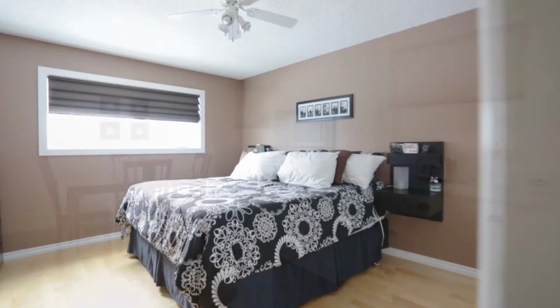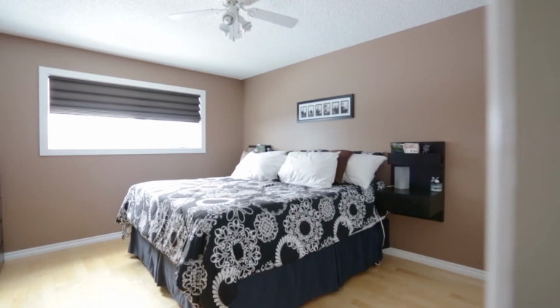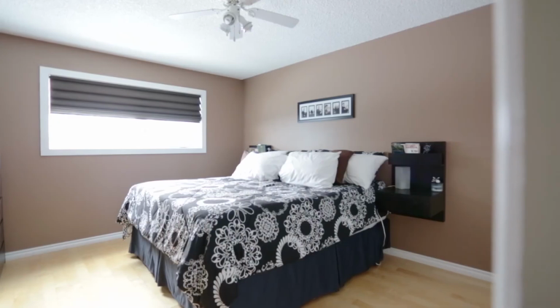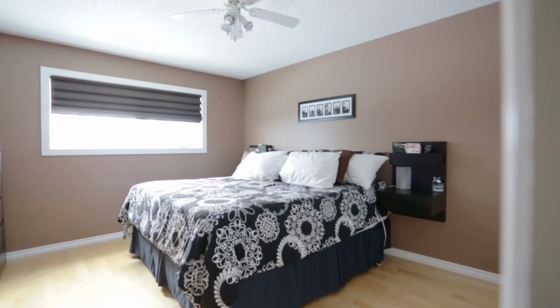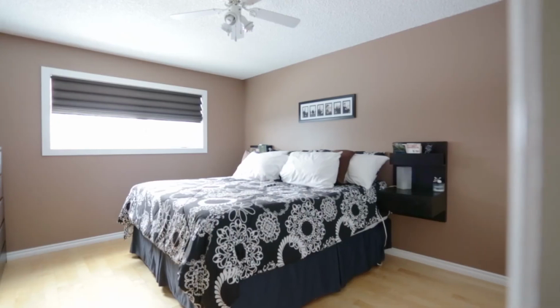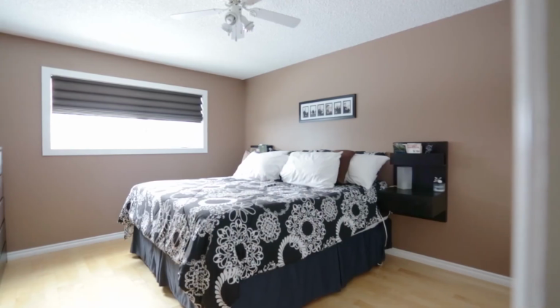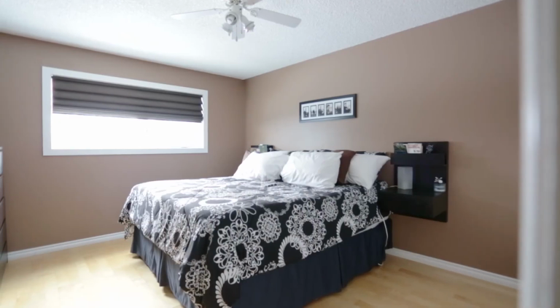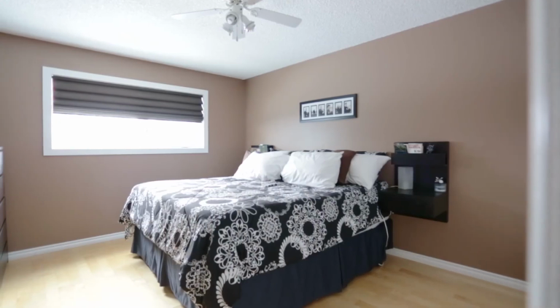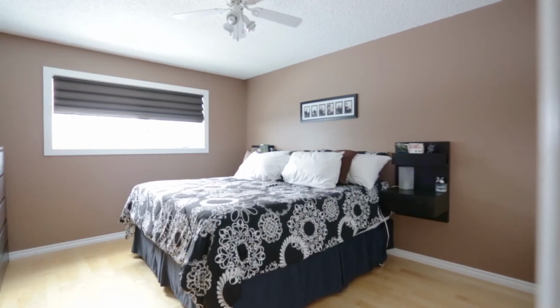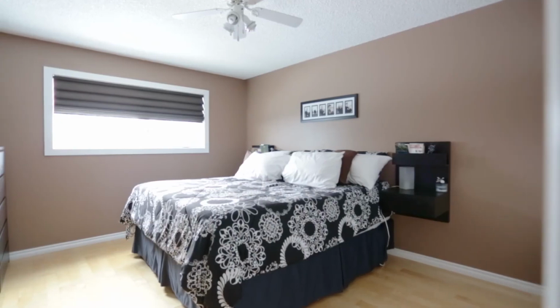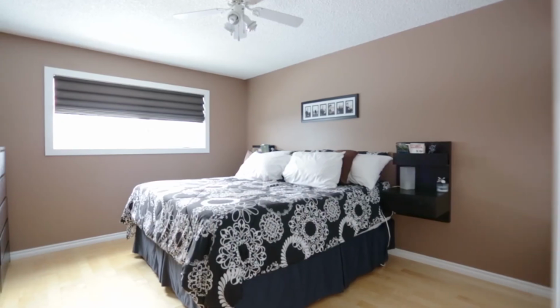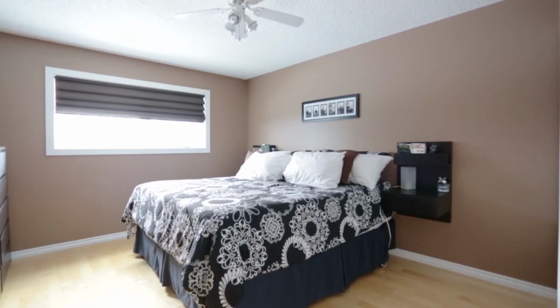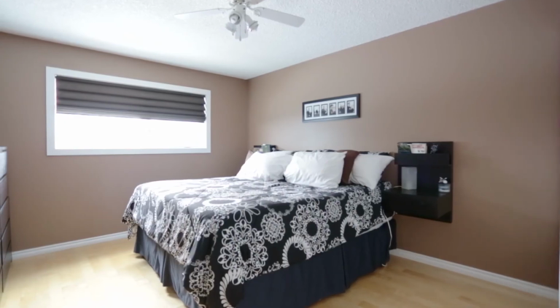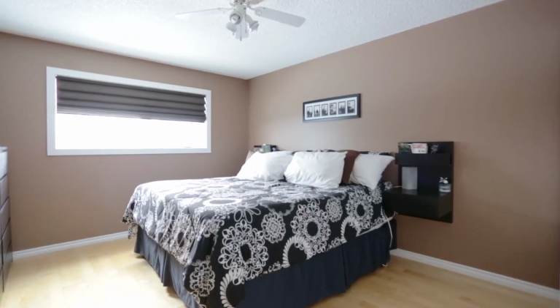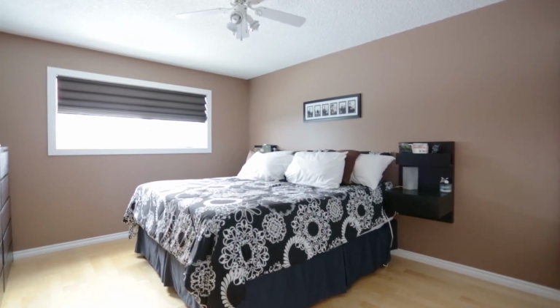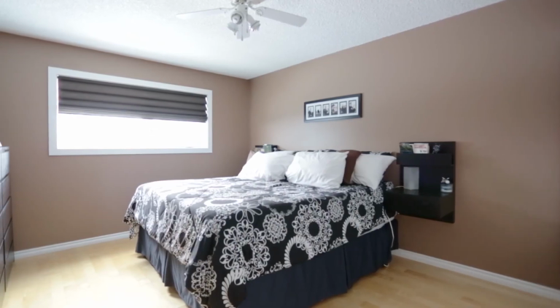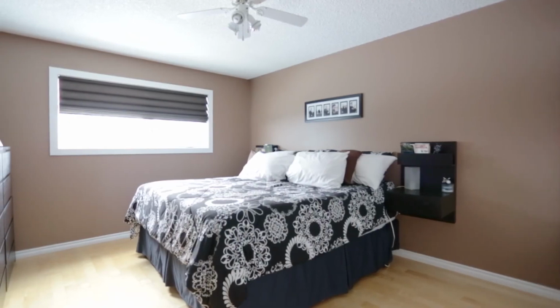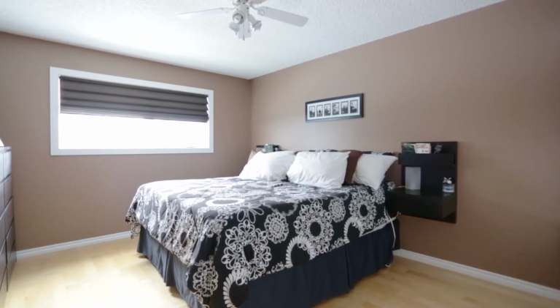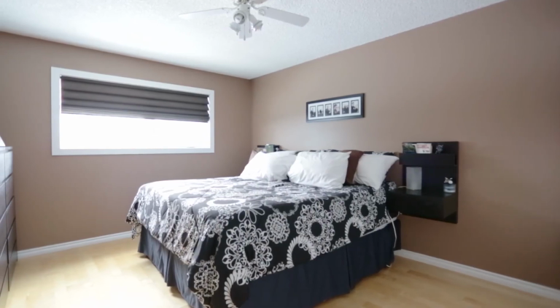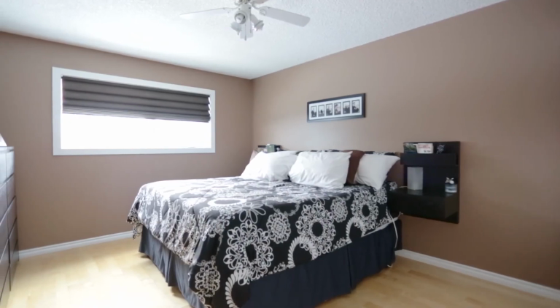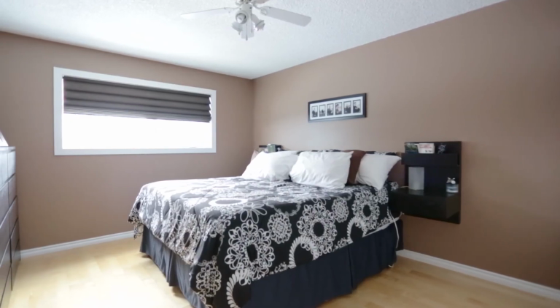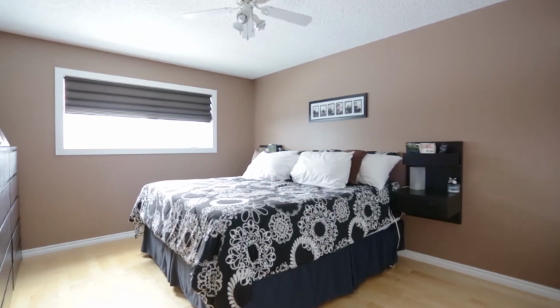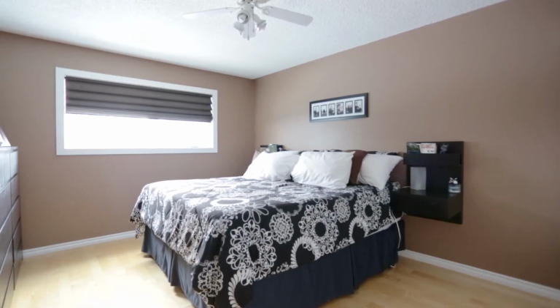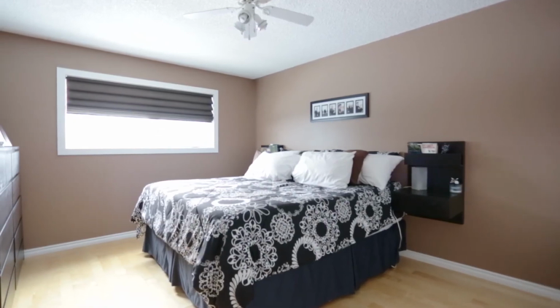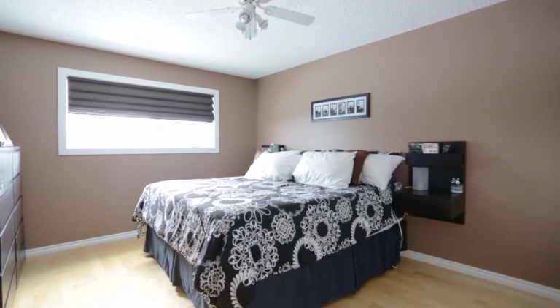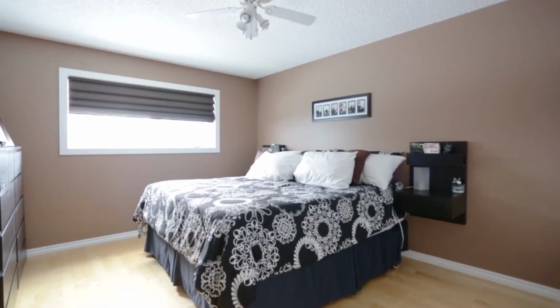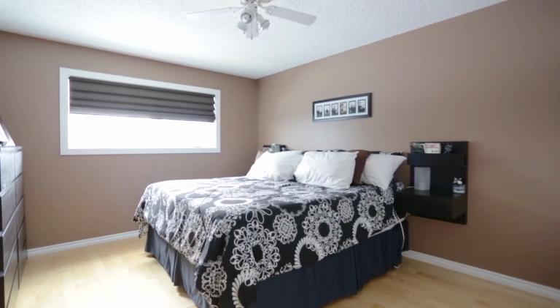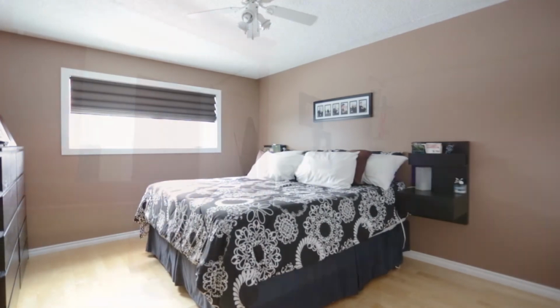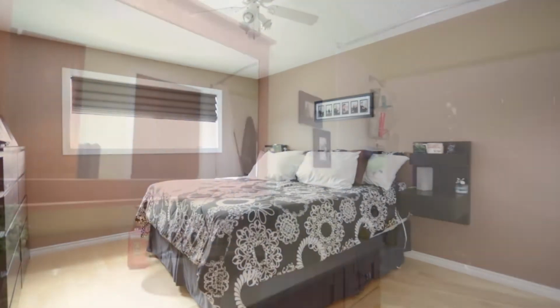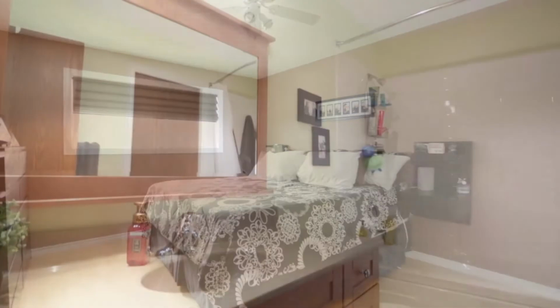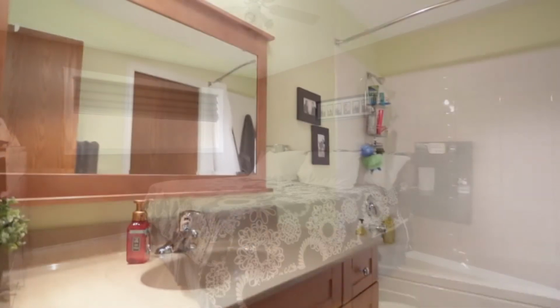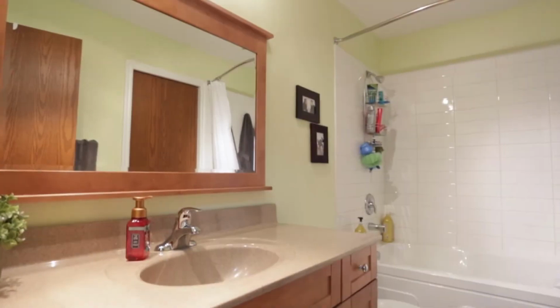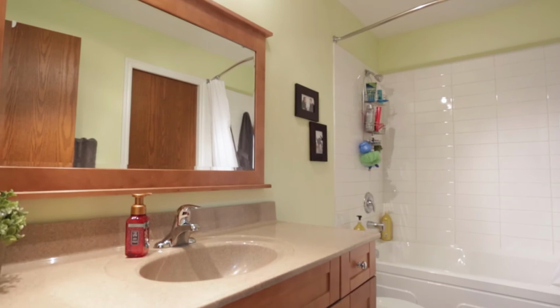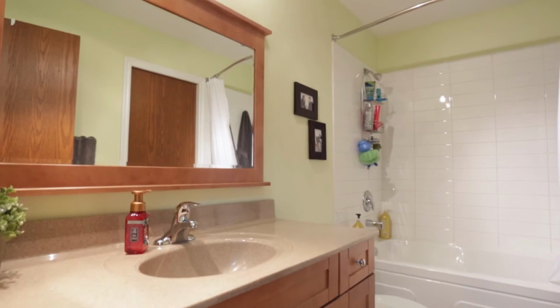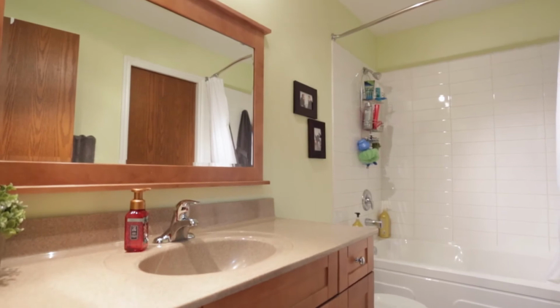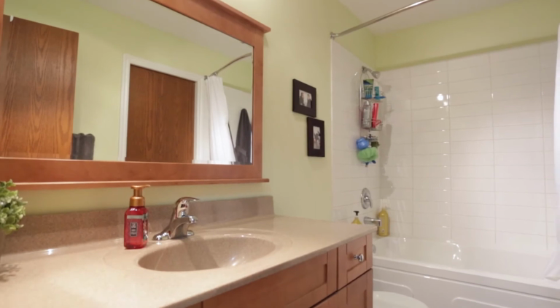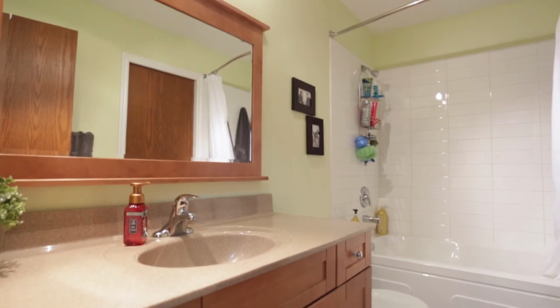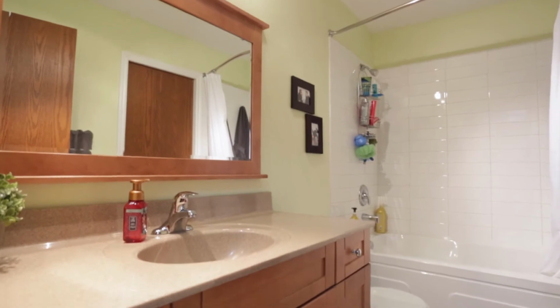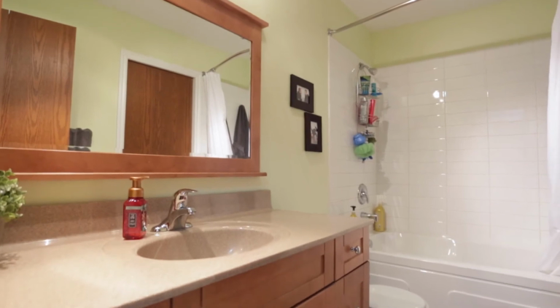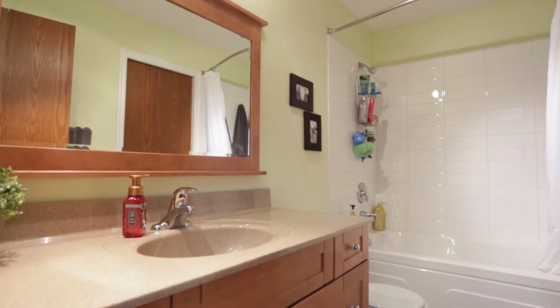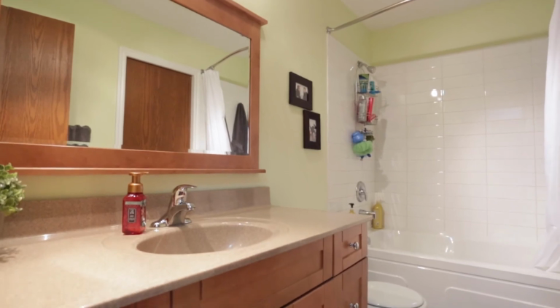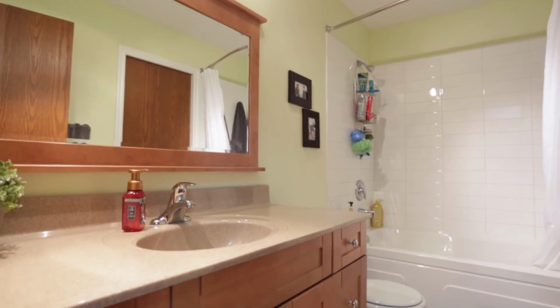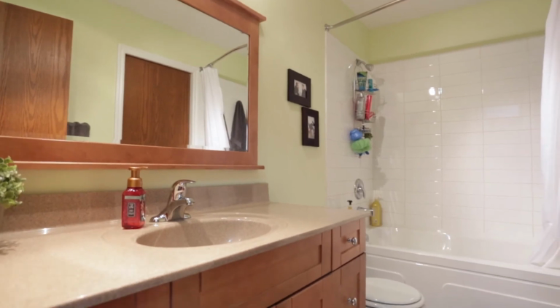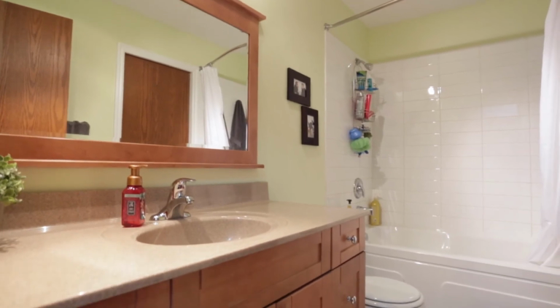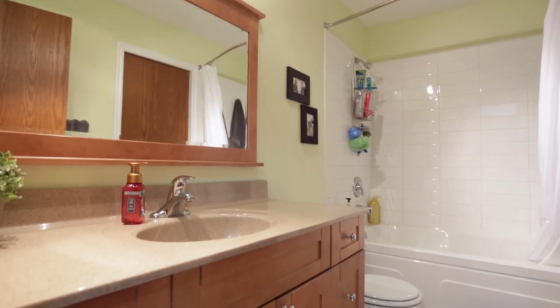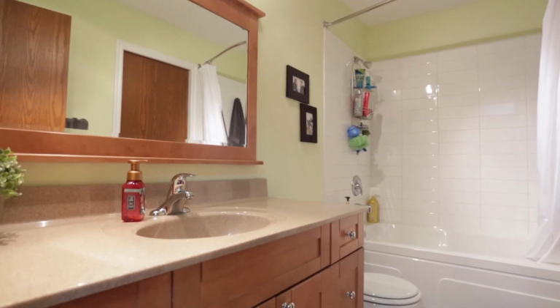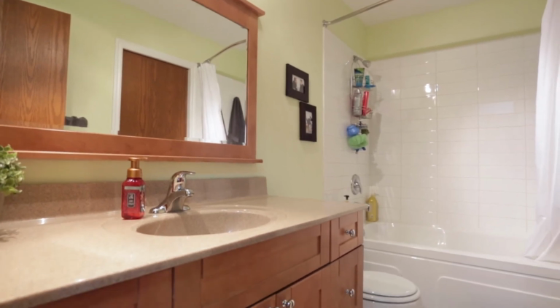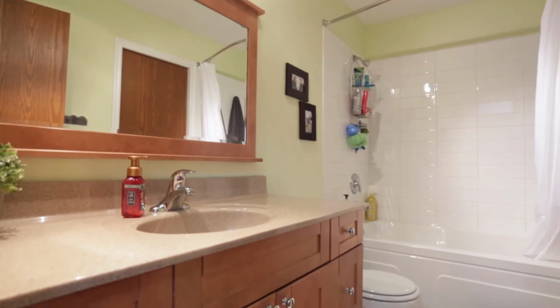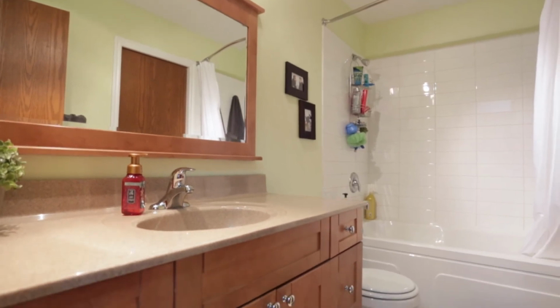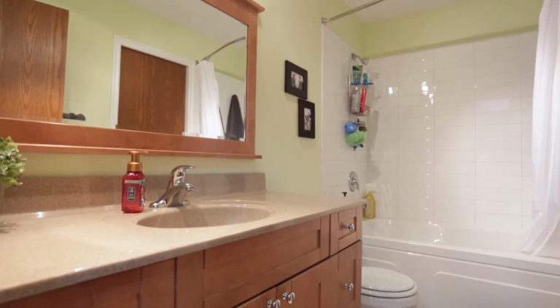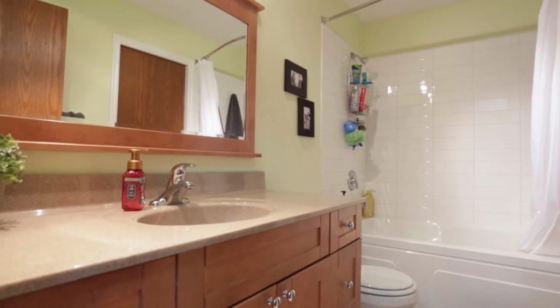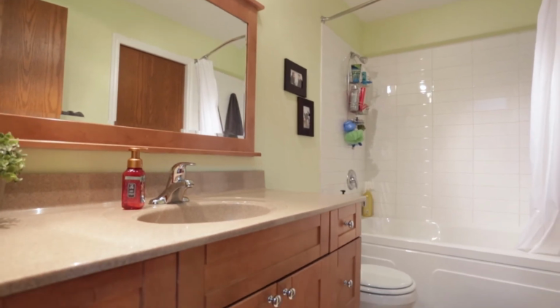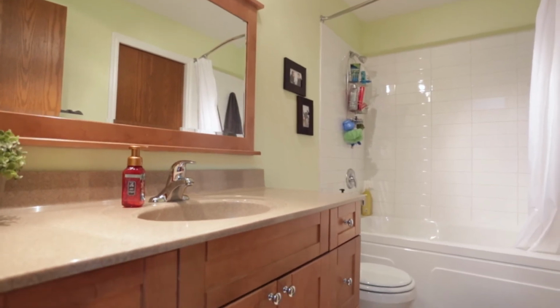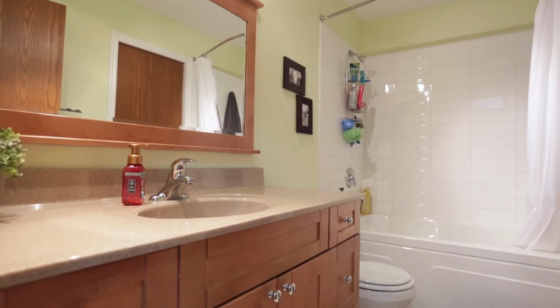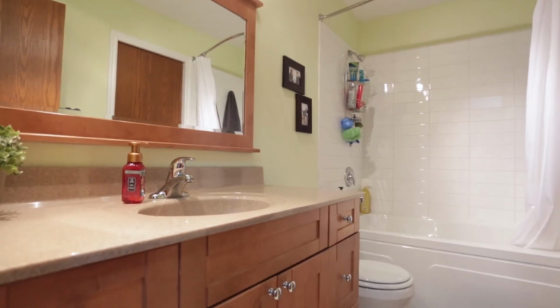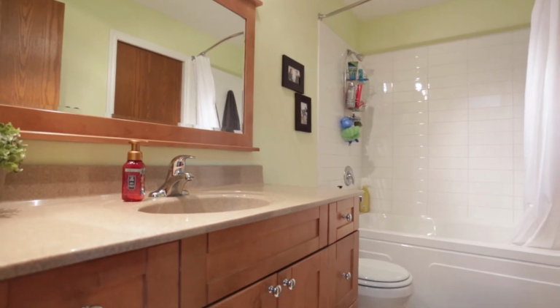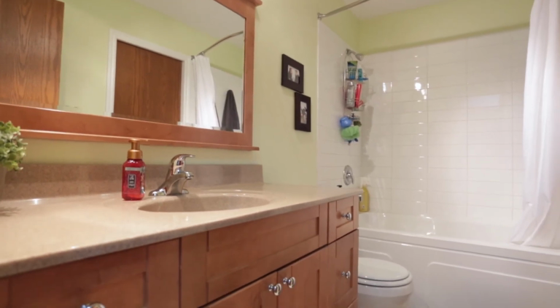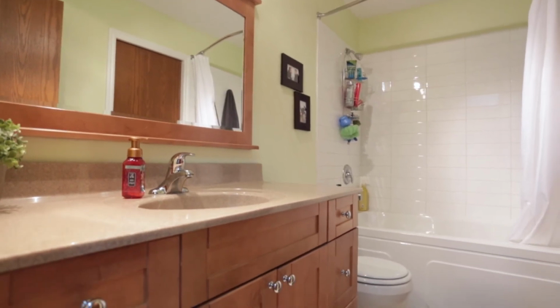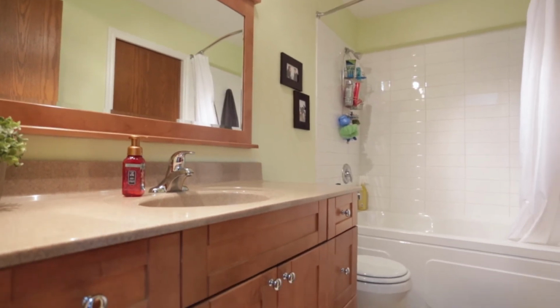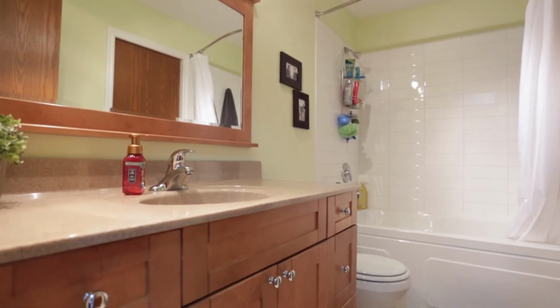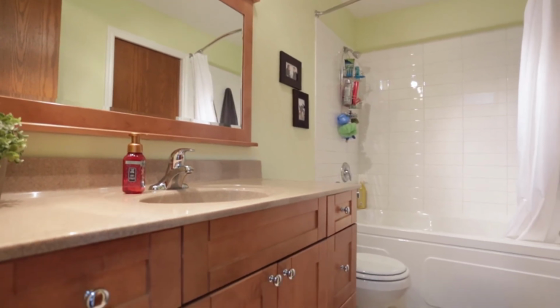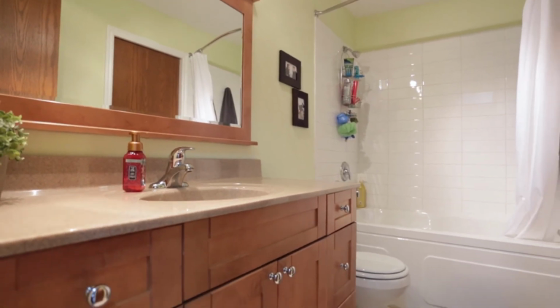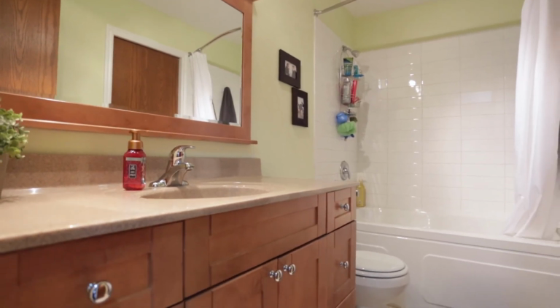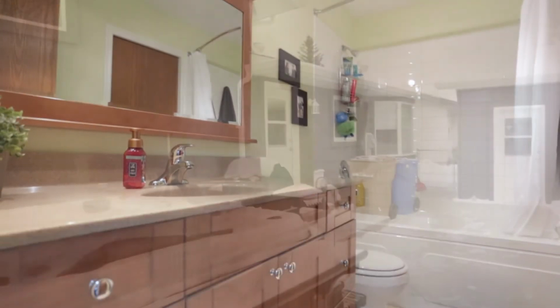New carpet is also featured throughout, as well as Hunter Douglas blinds — a great finishing touch to this beautiful home.